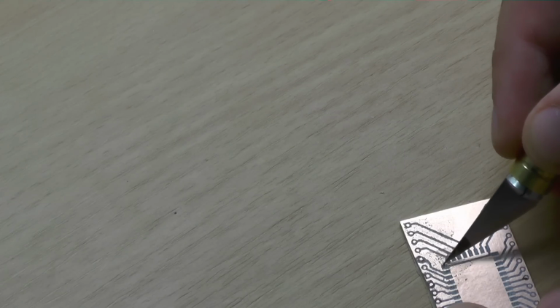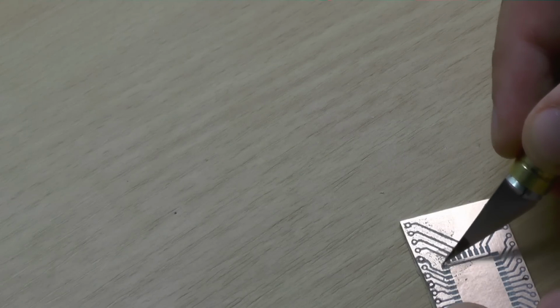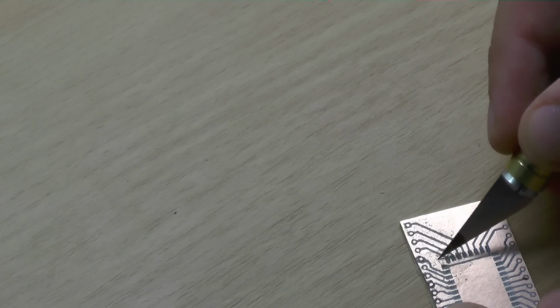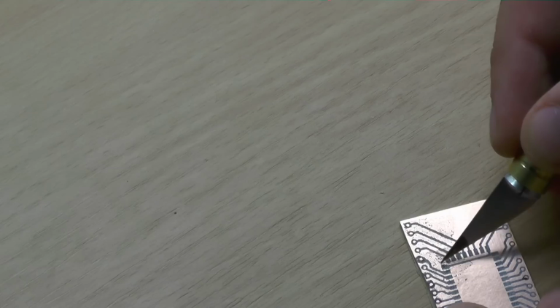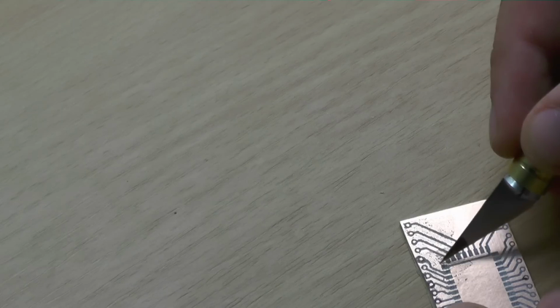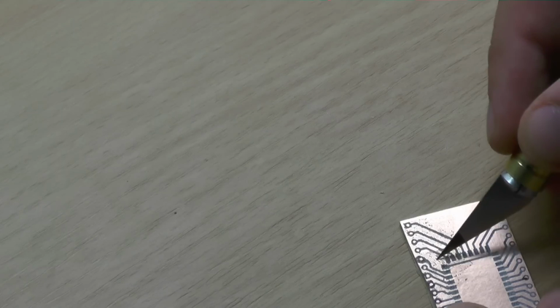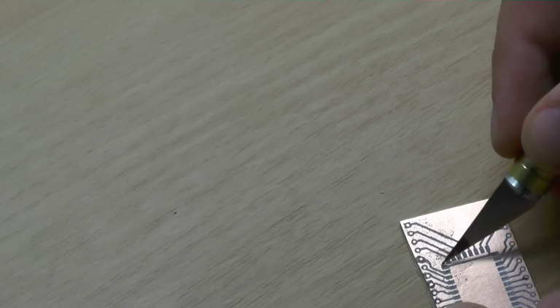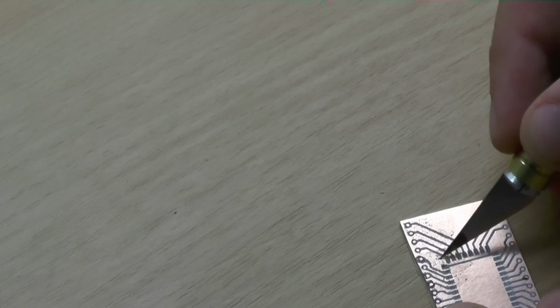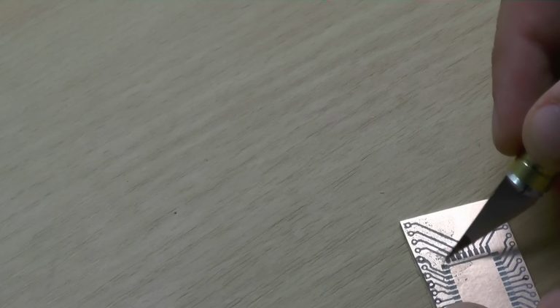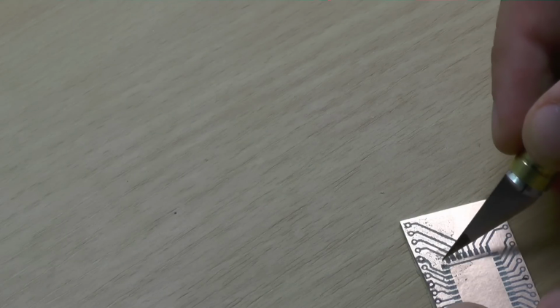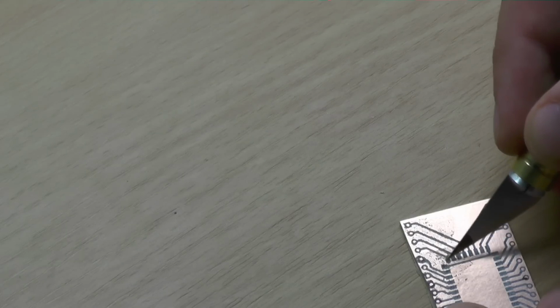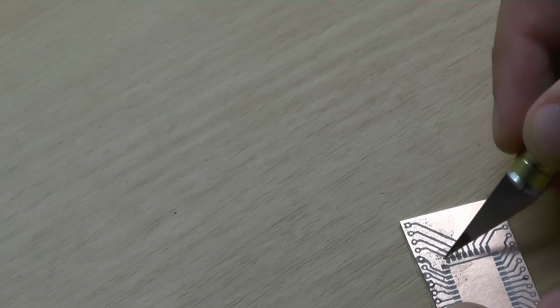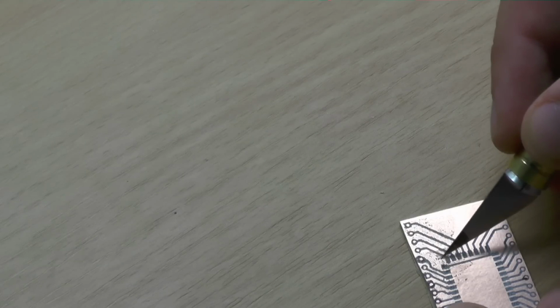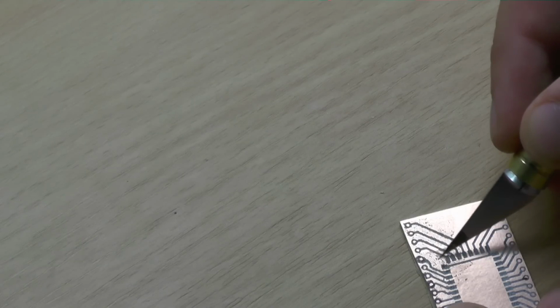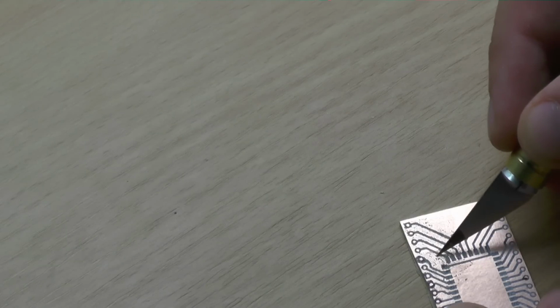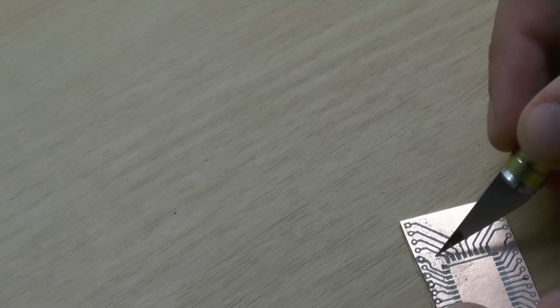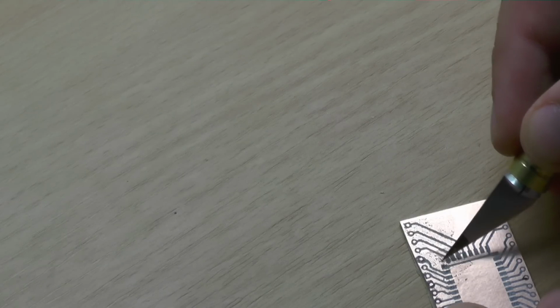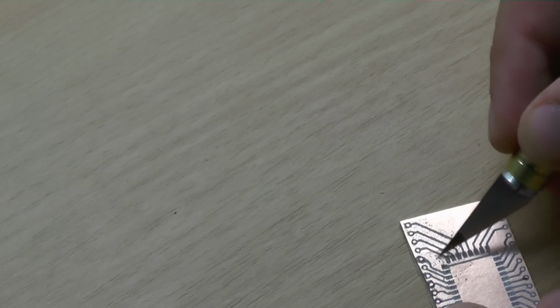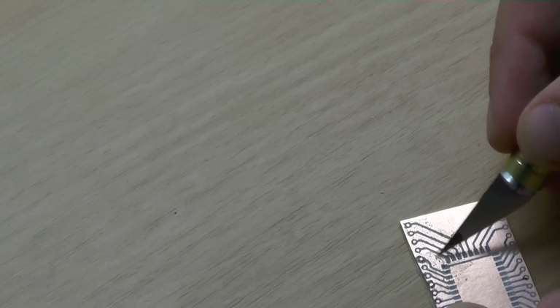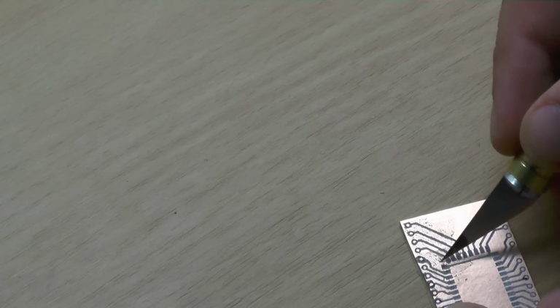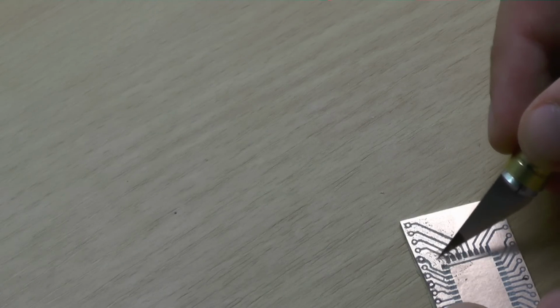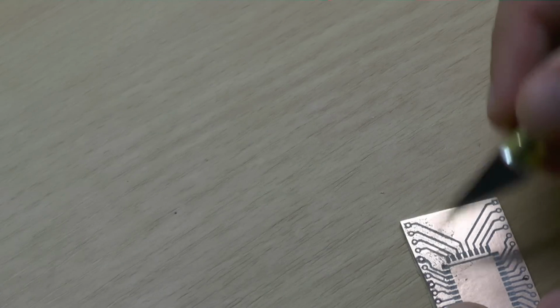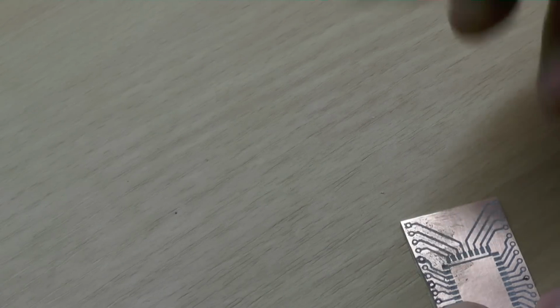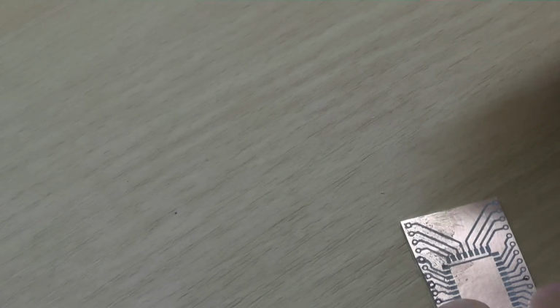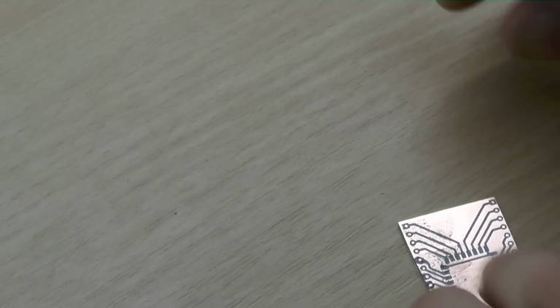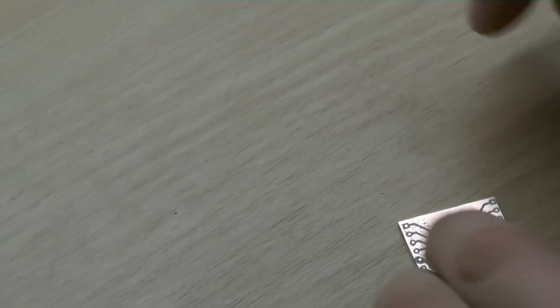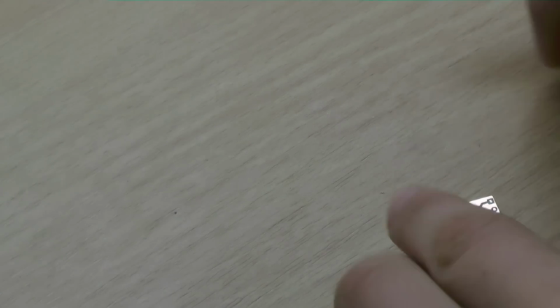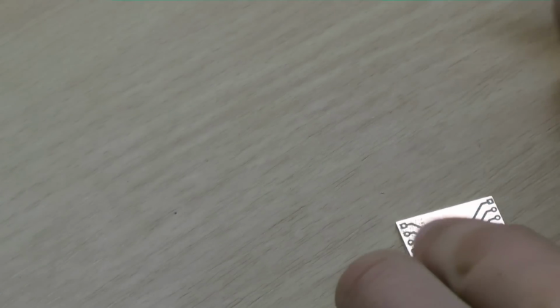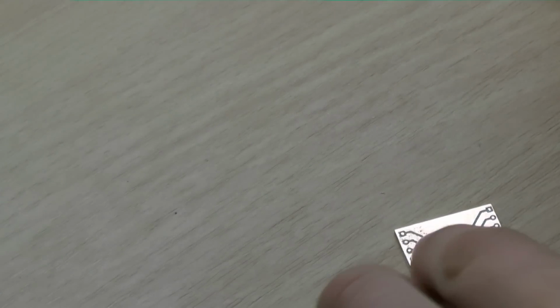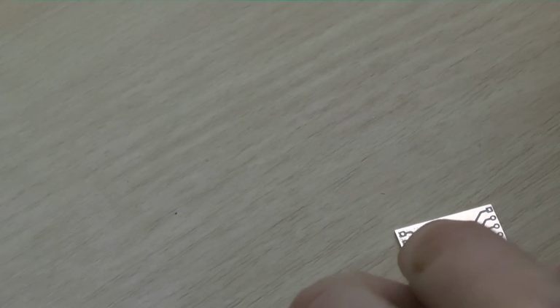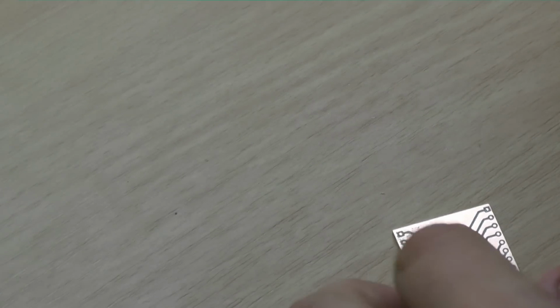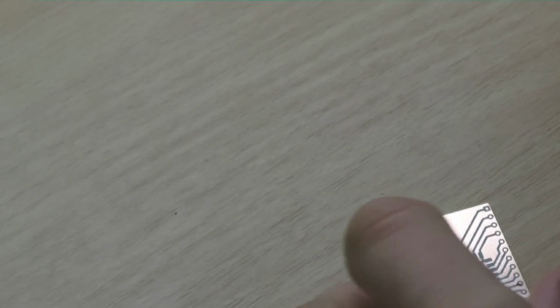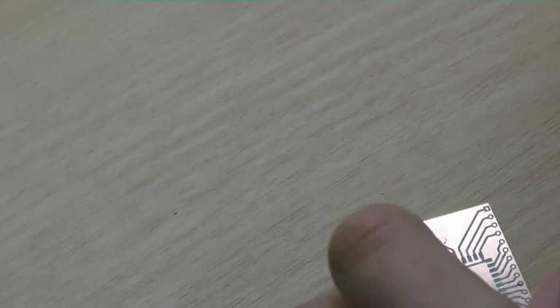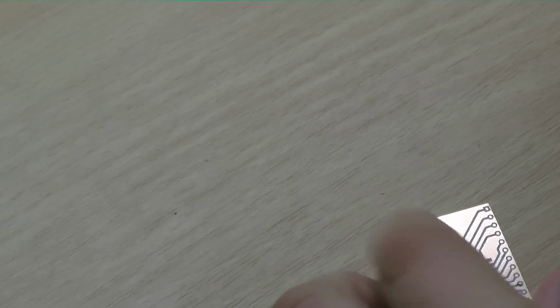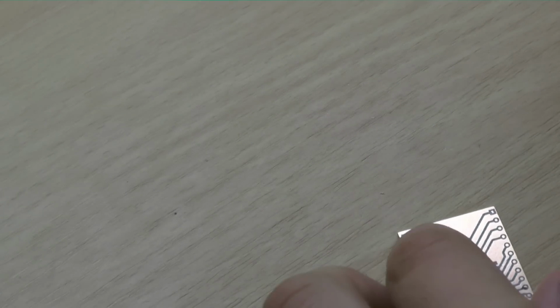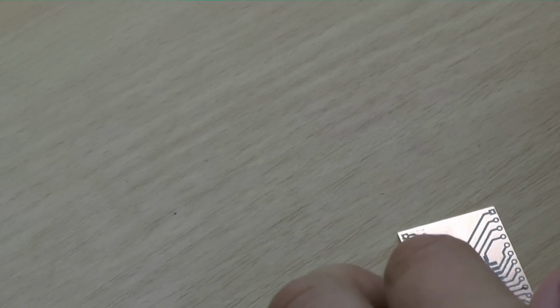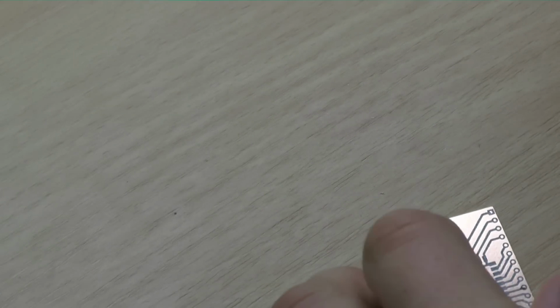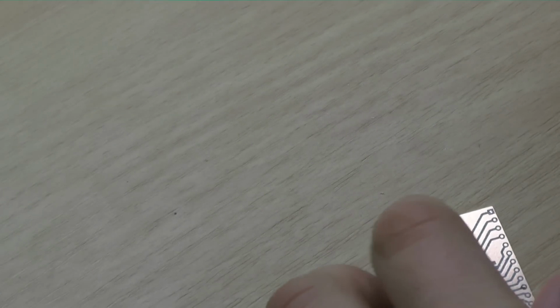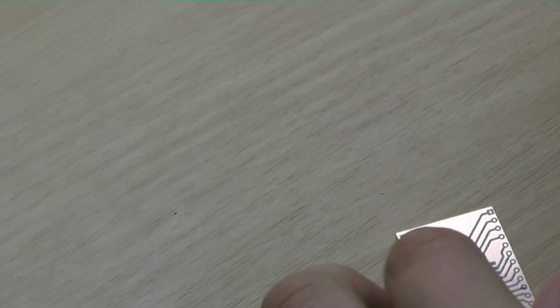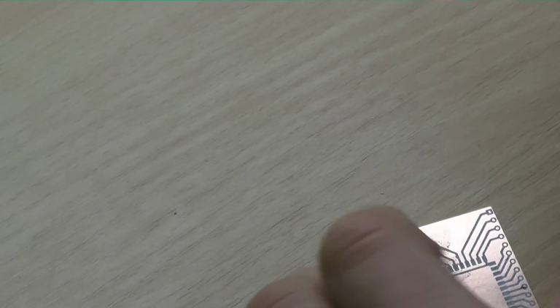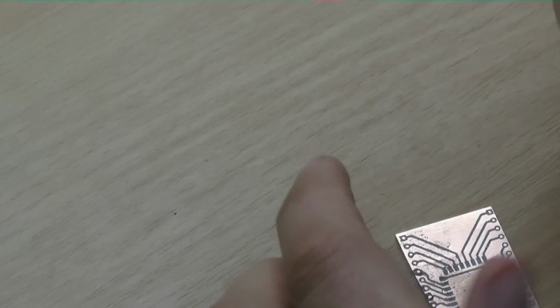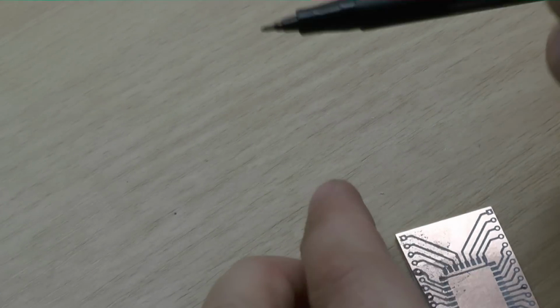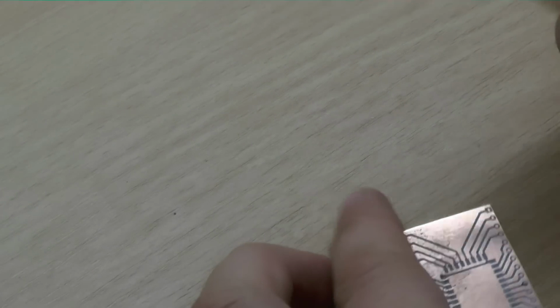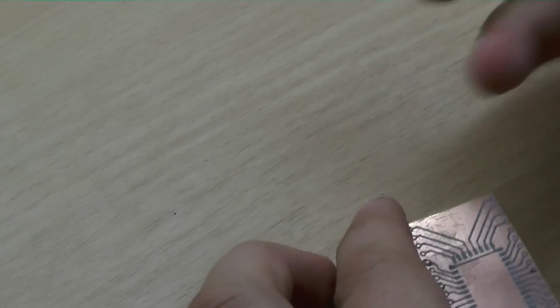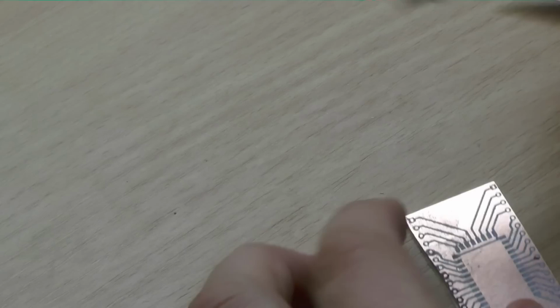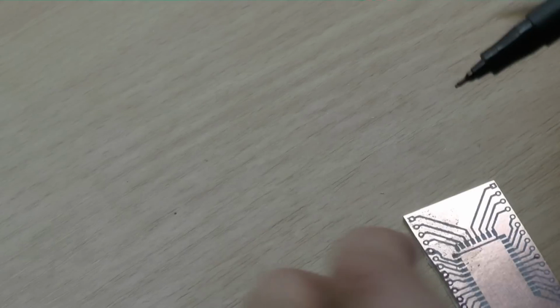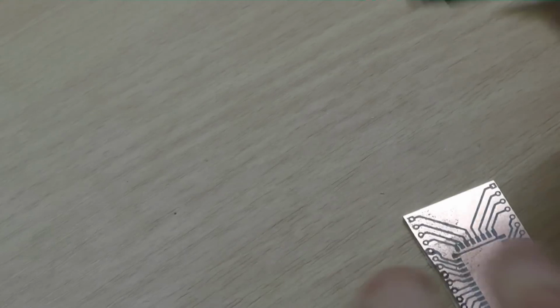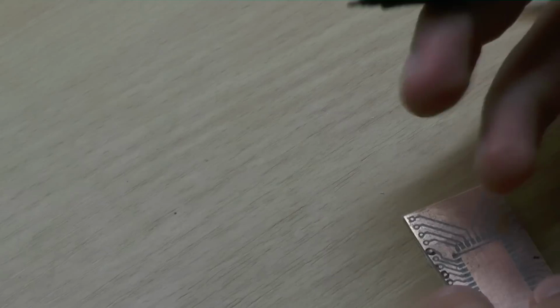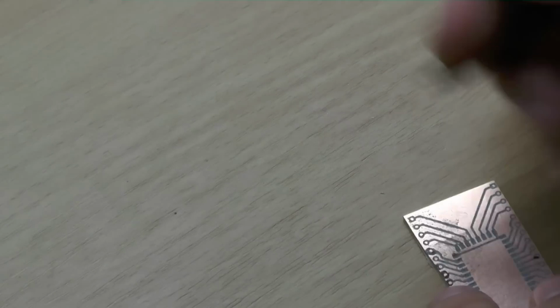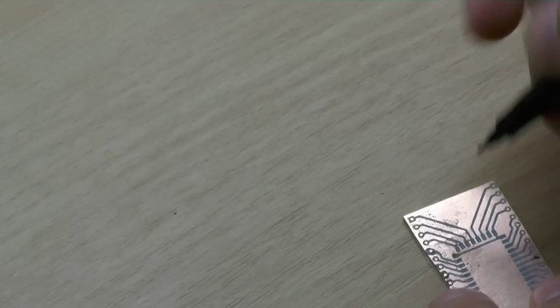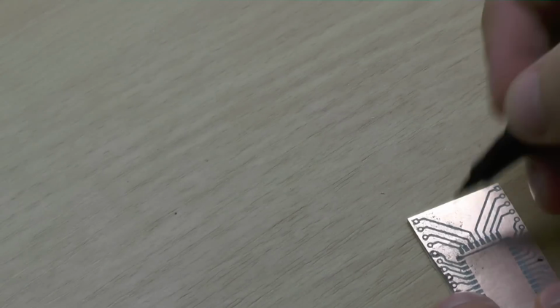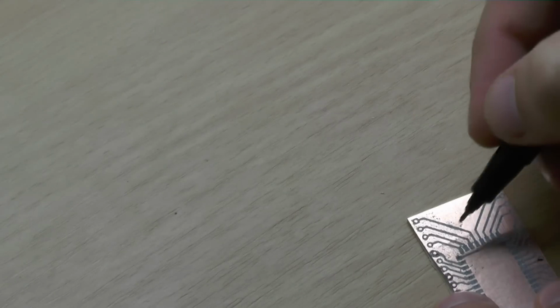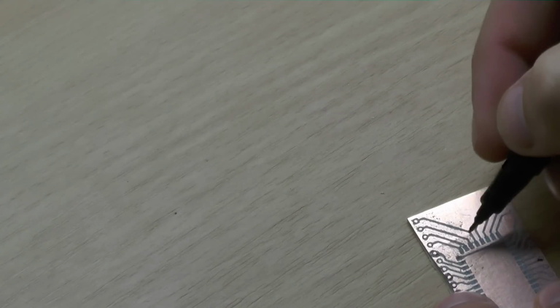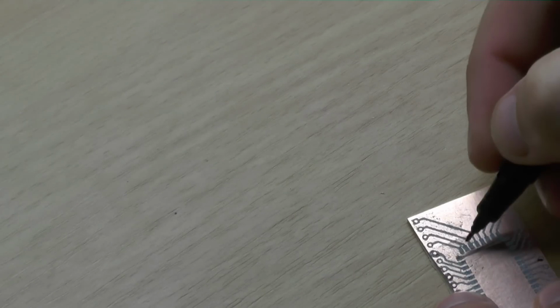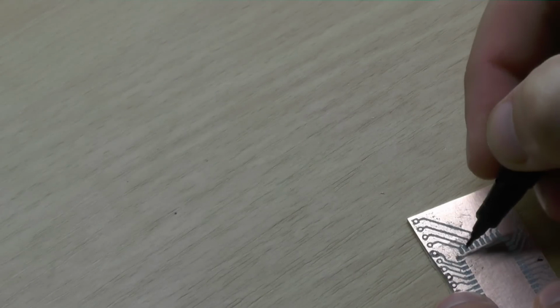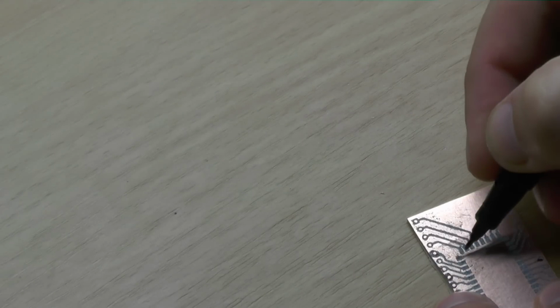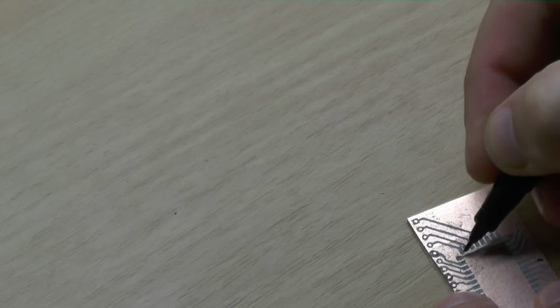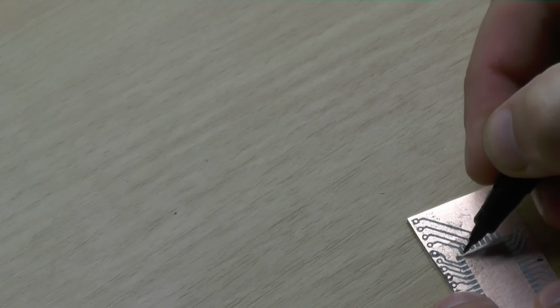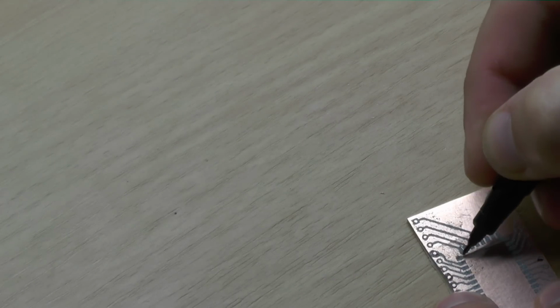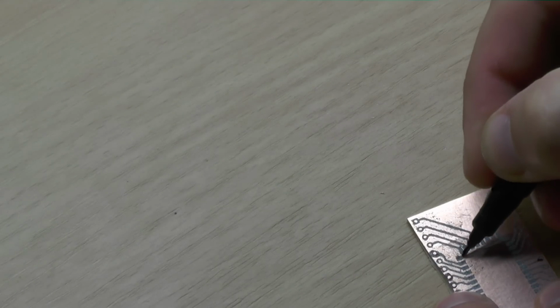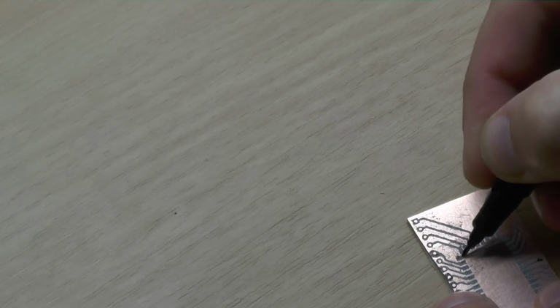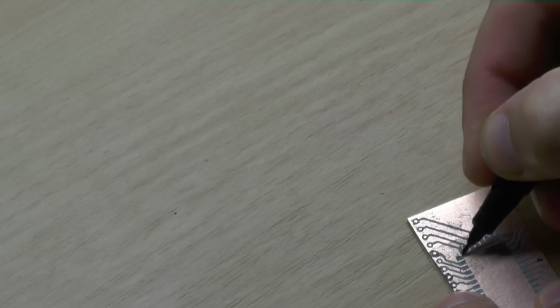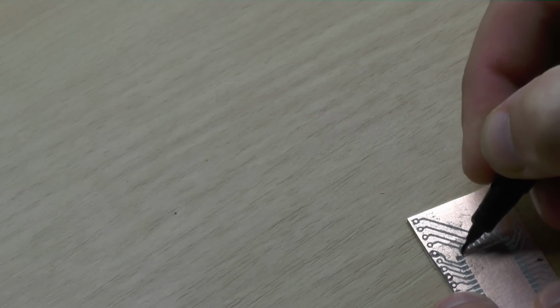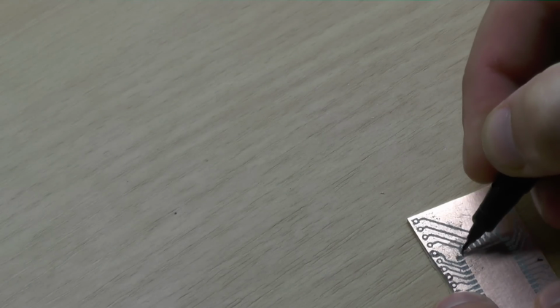This is your last chance to correct your boards, since afterwards there is no copper left and you have to use some bare wires.